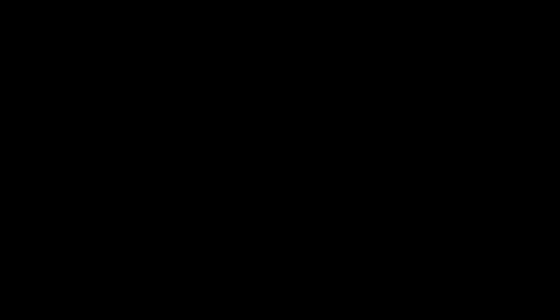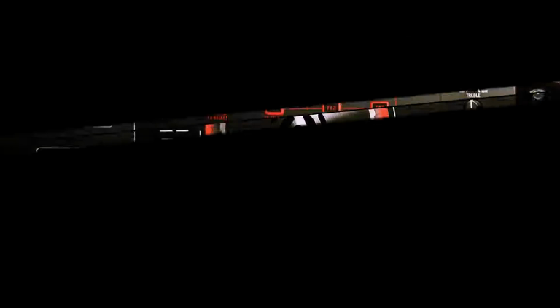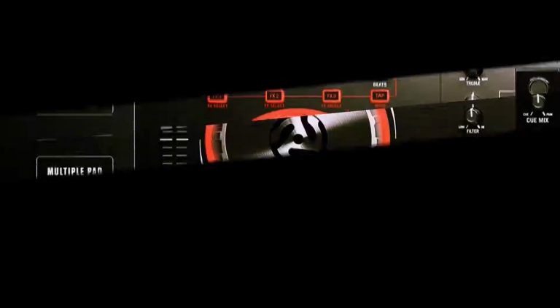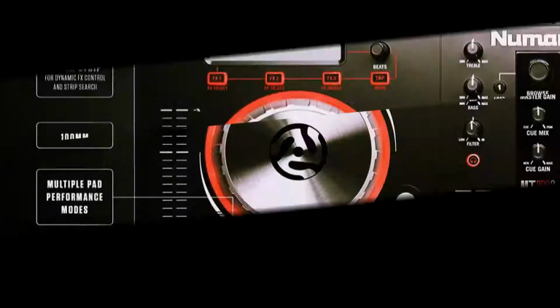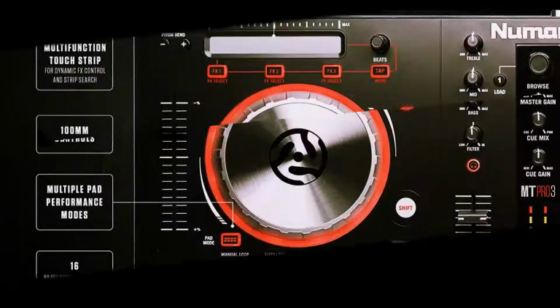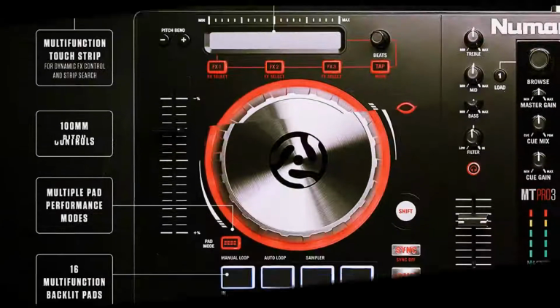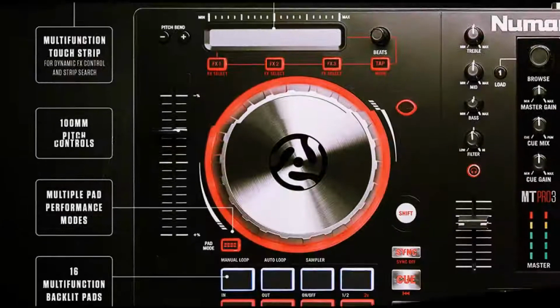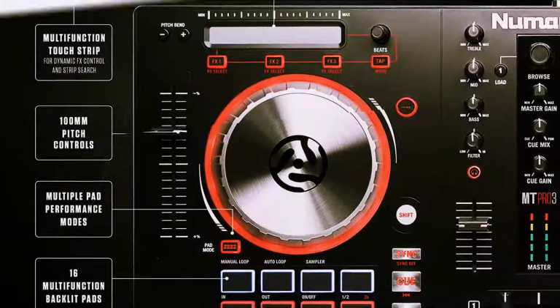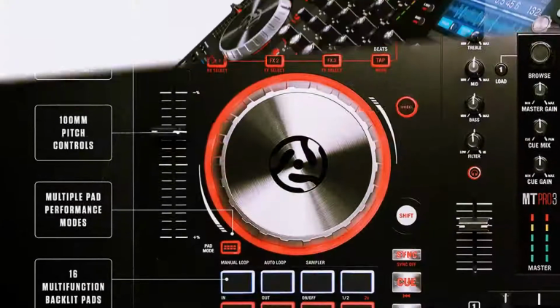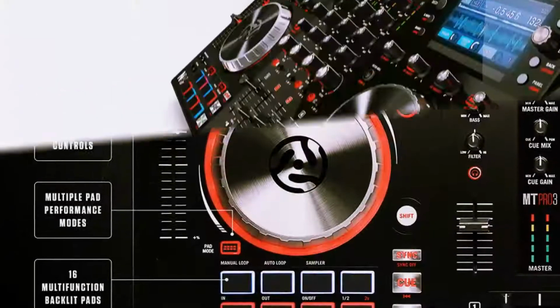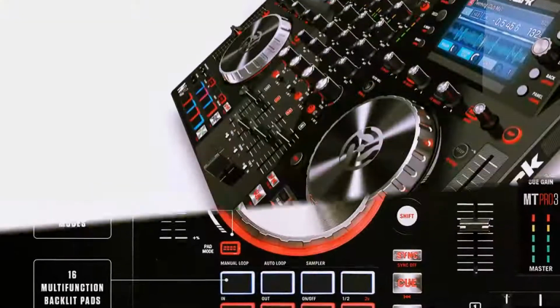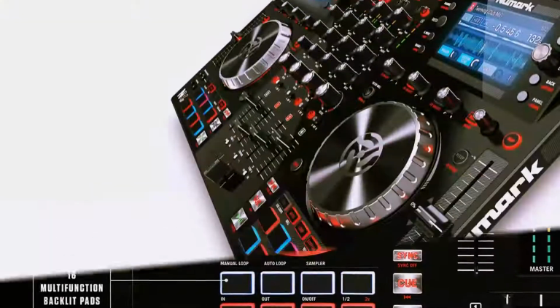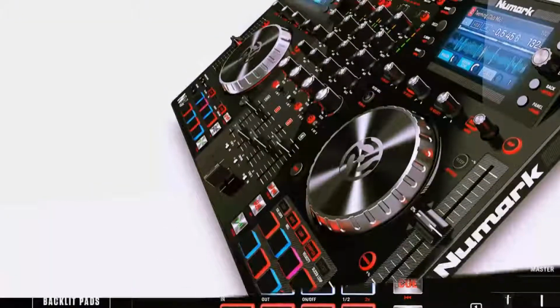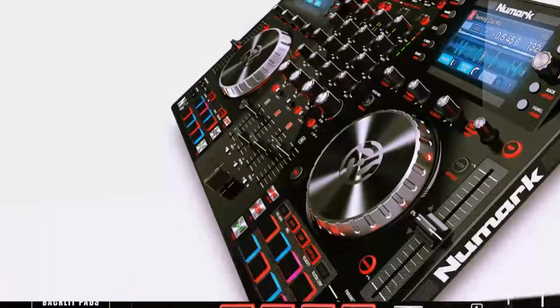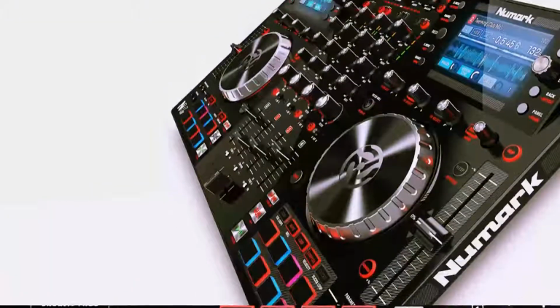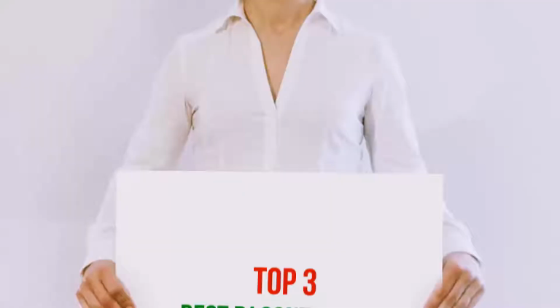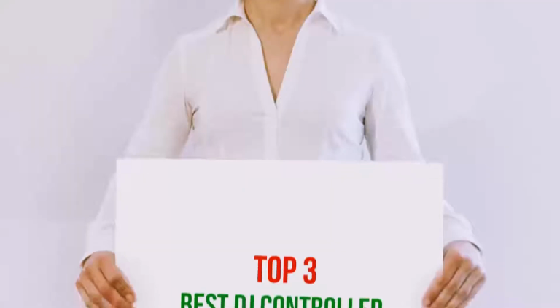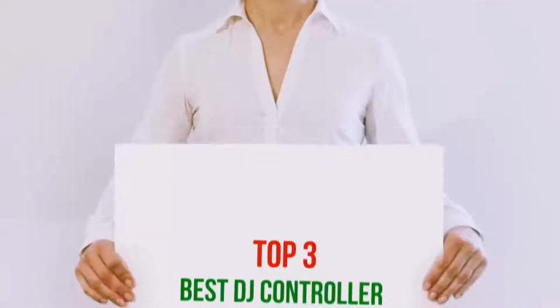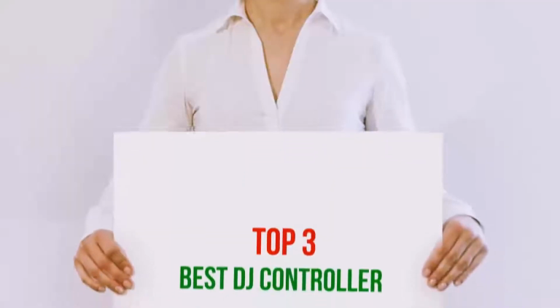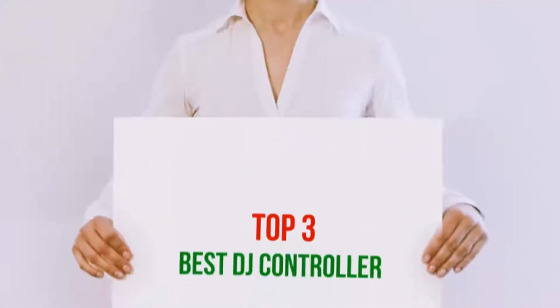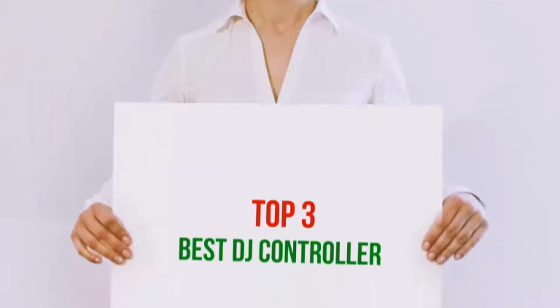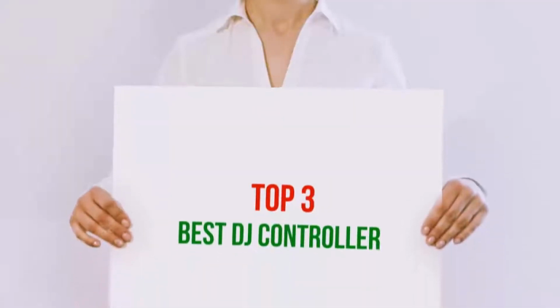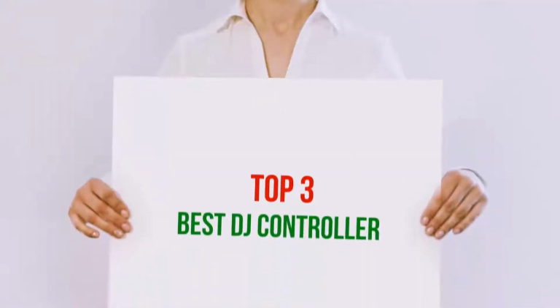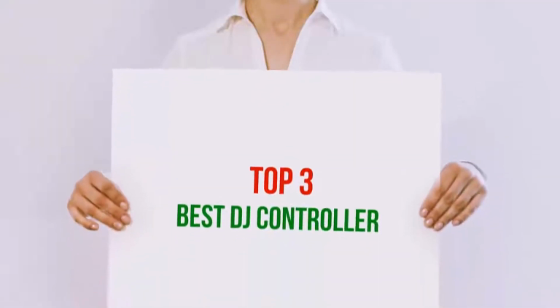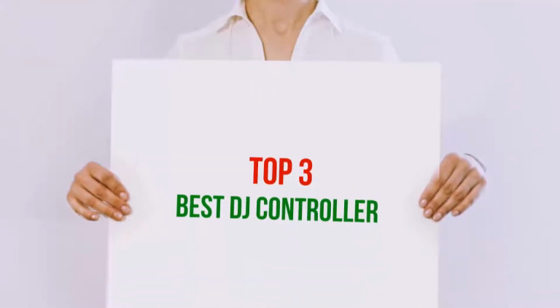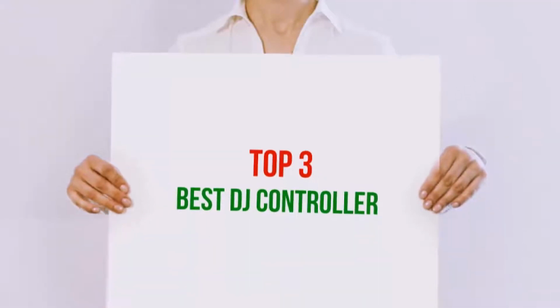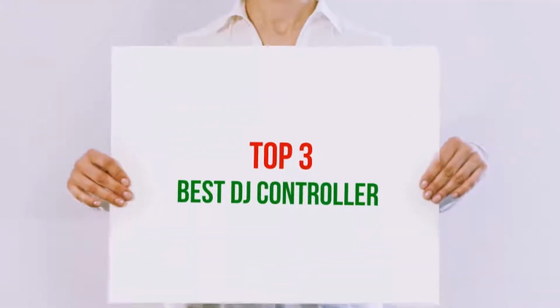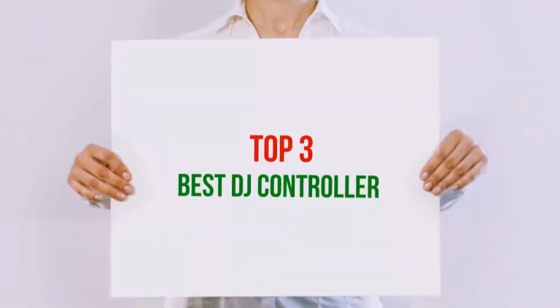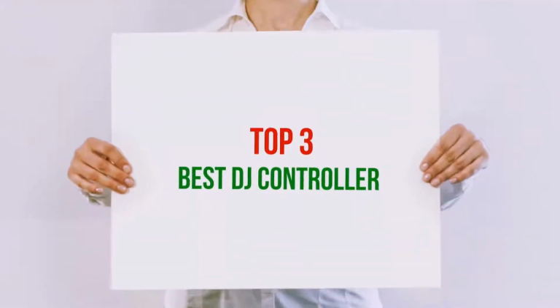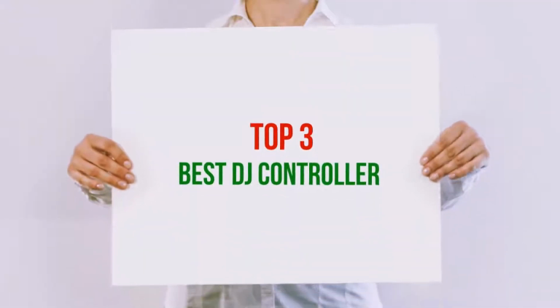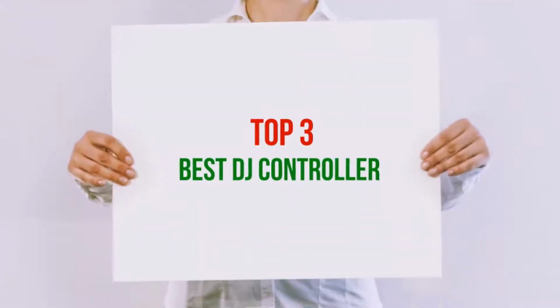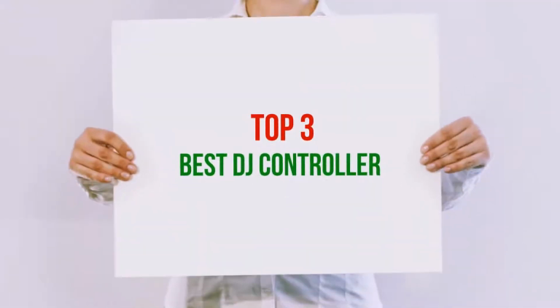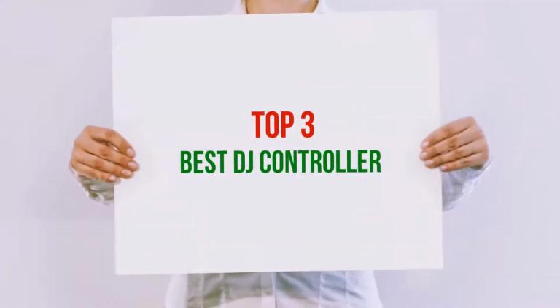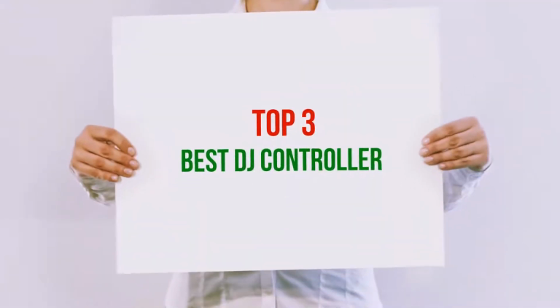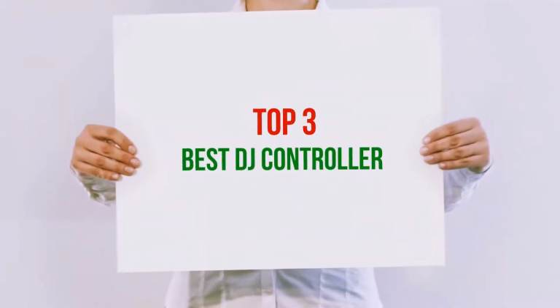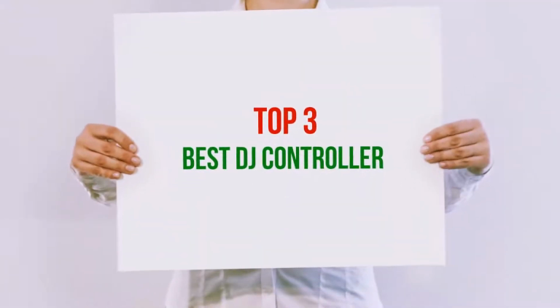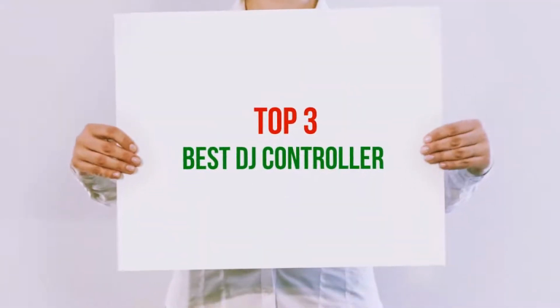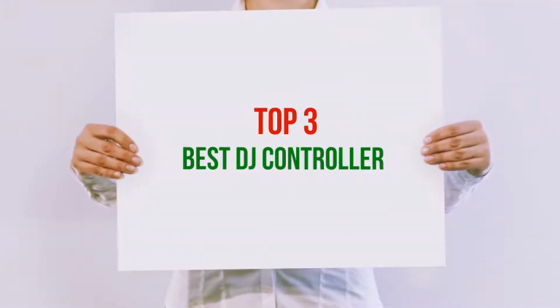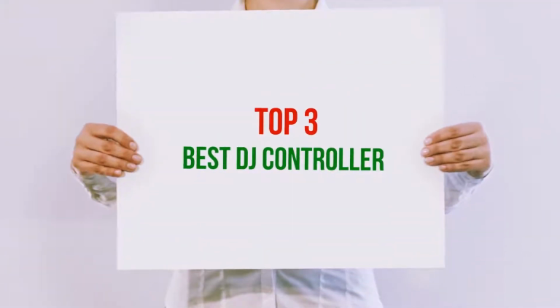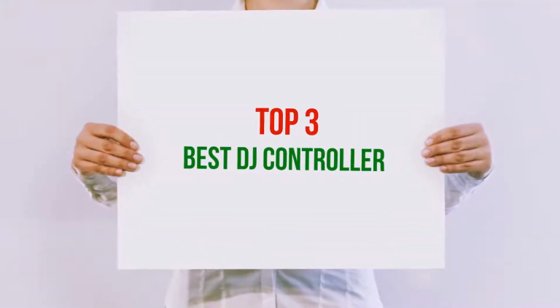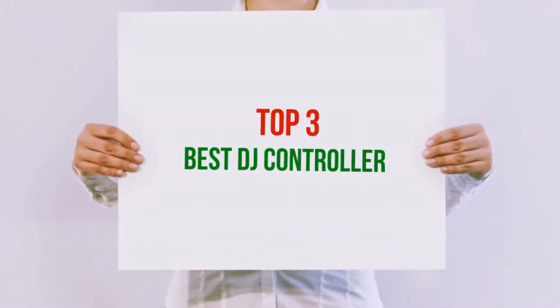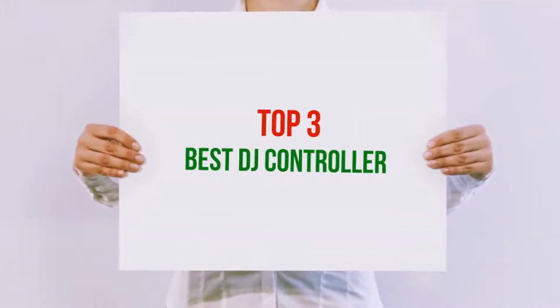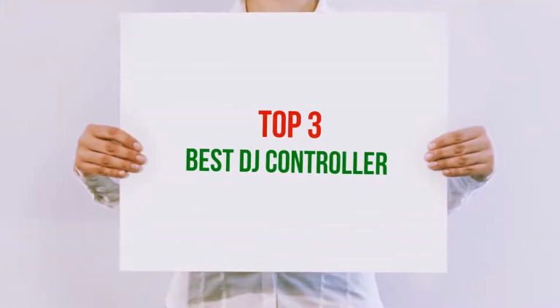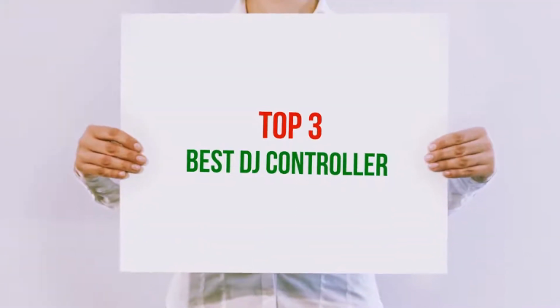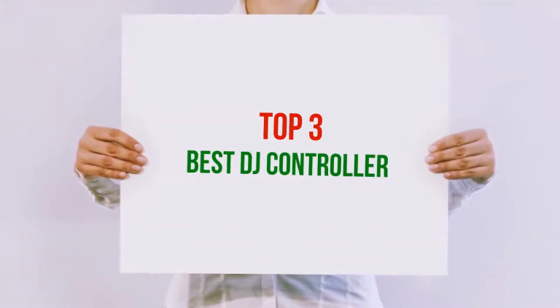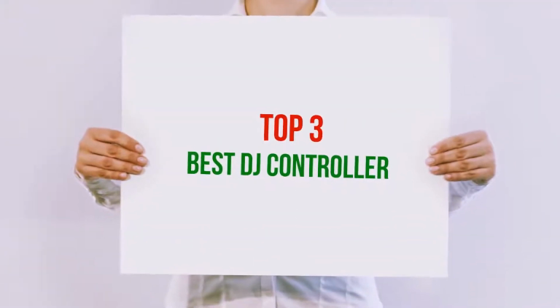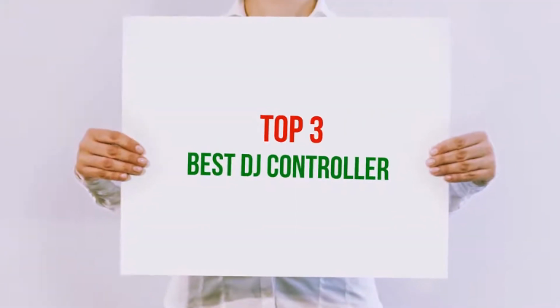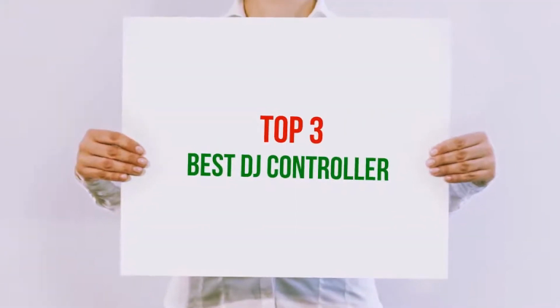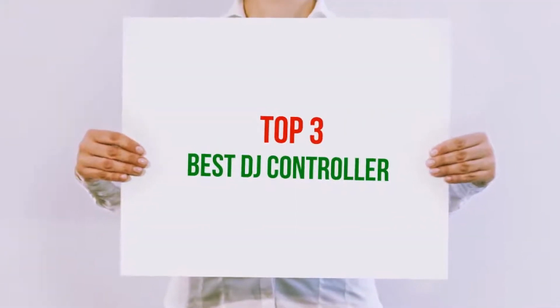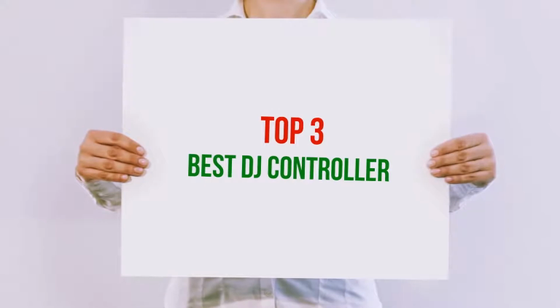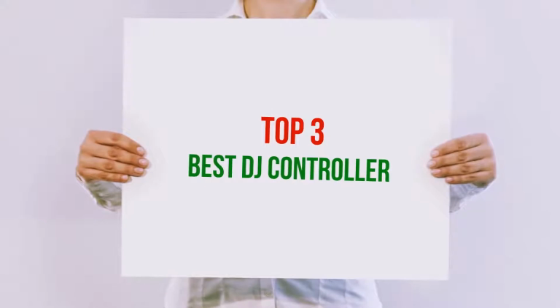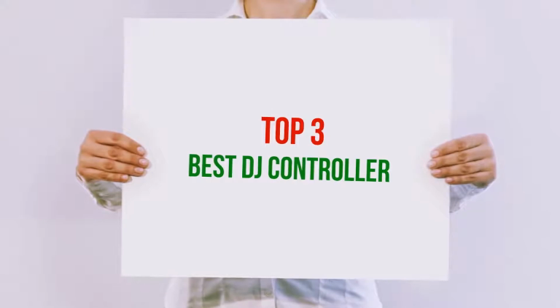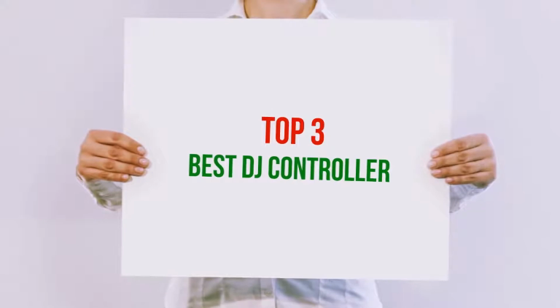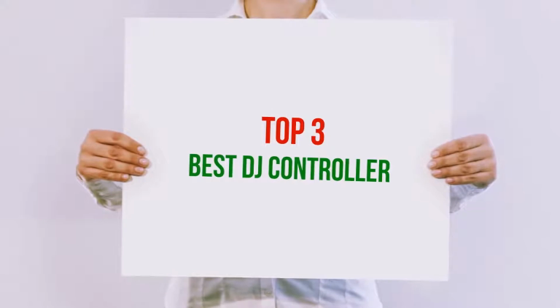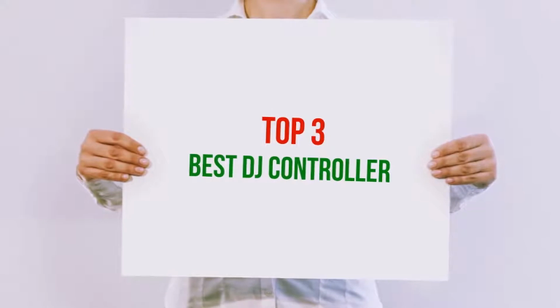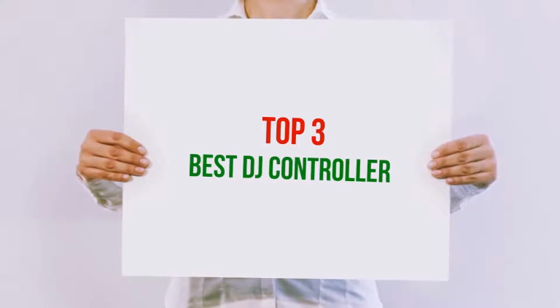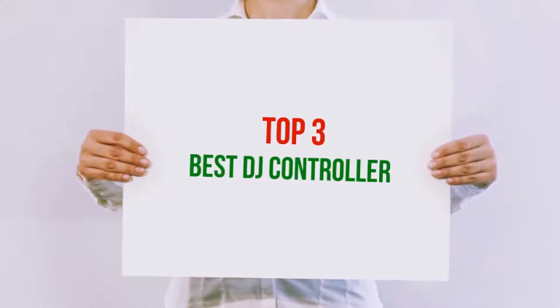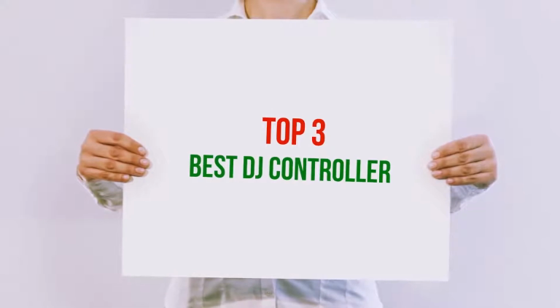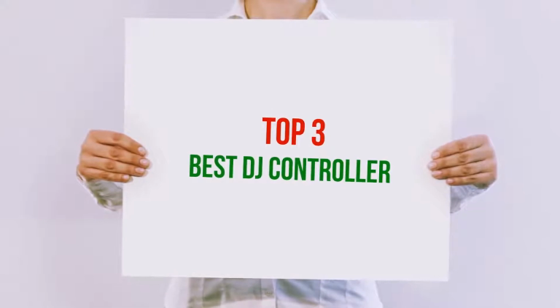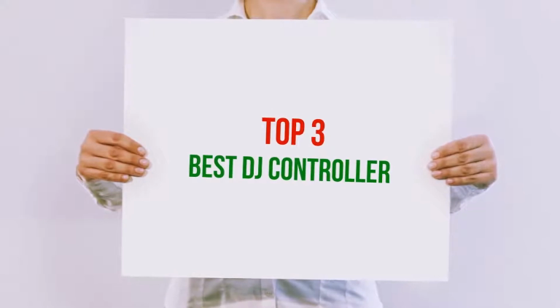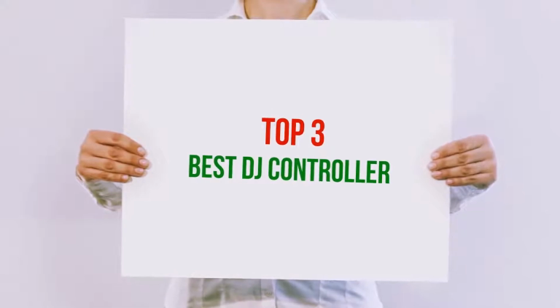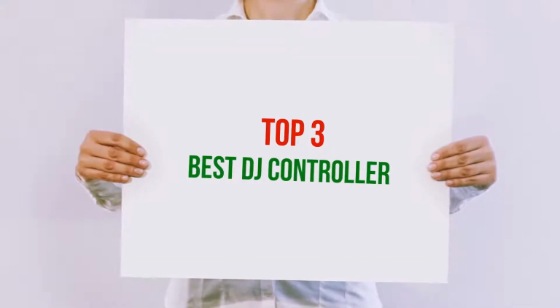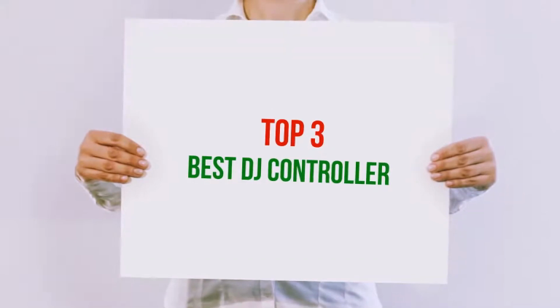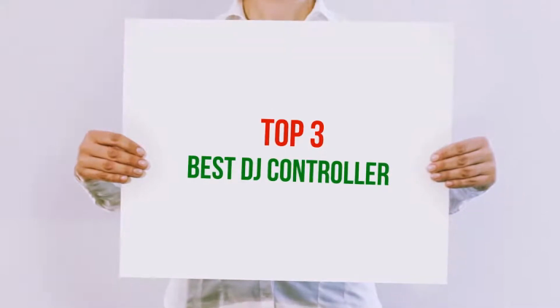Hi guys, welcome back to my channel. In today's video, we're gonna check out the top 3 best DJ controllers.